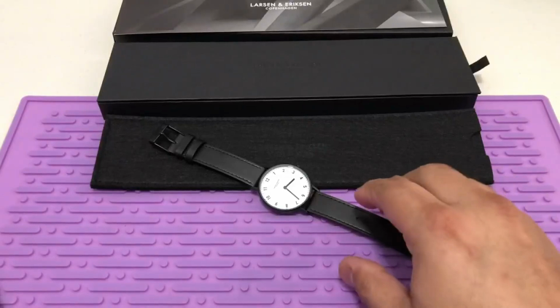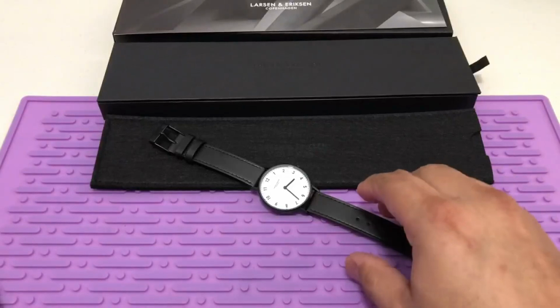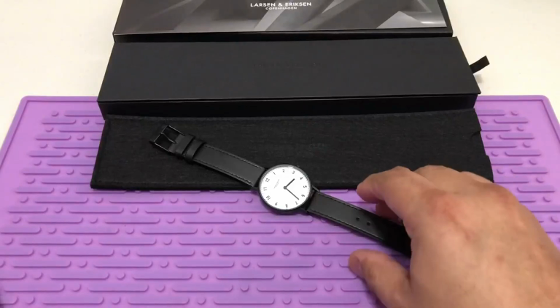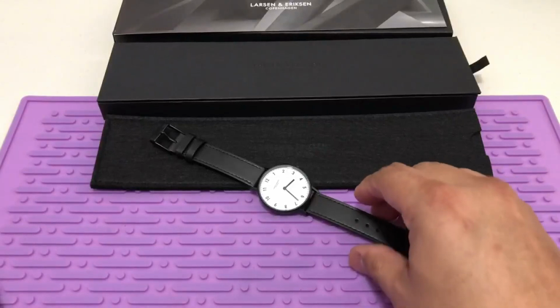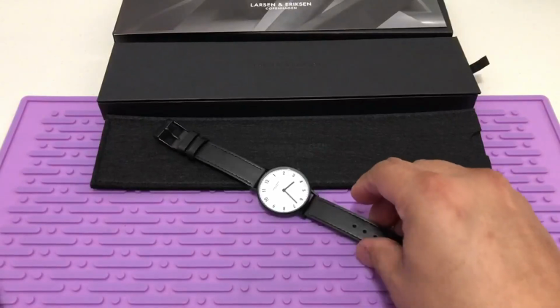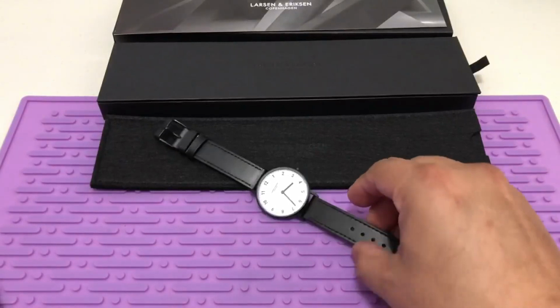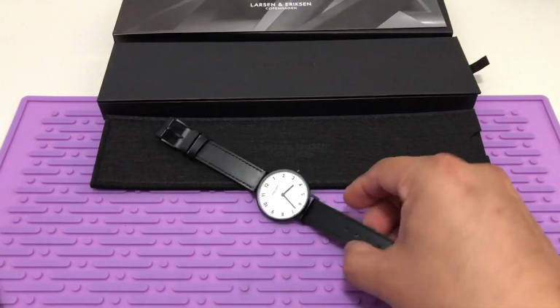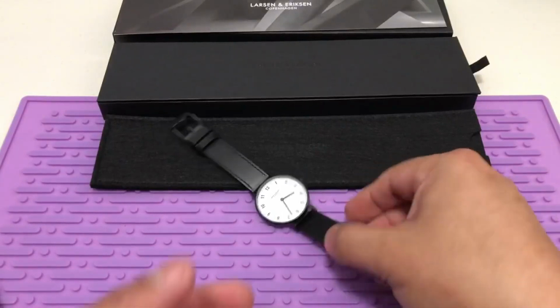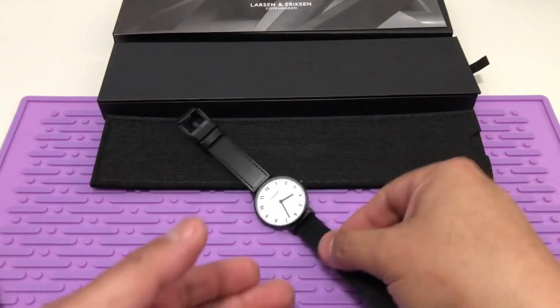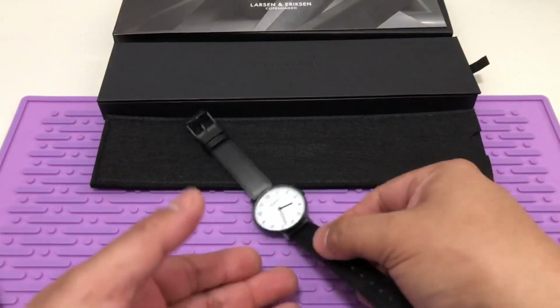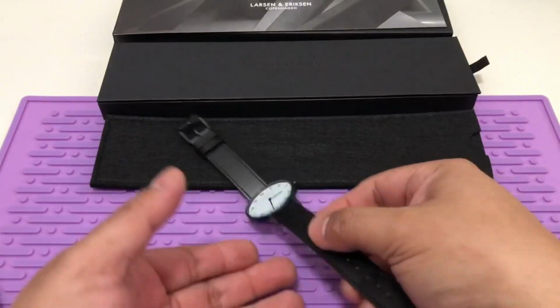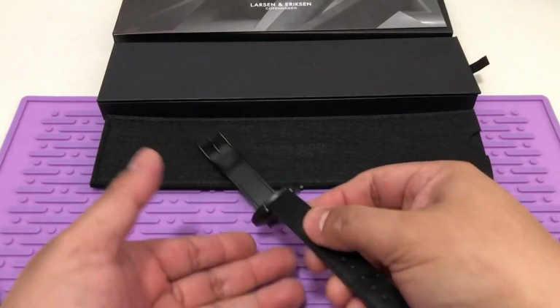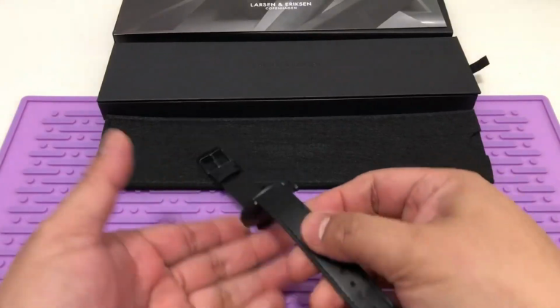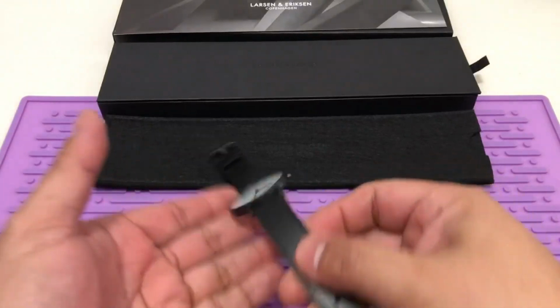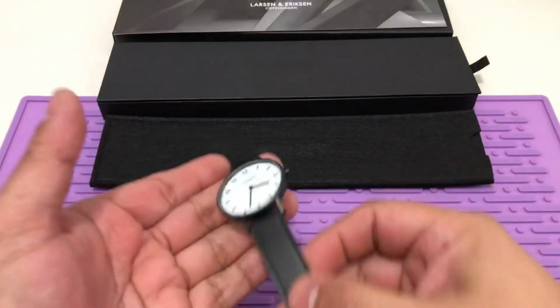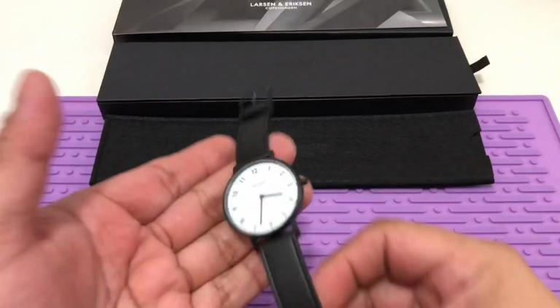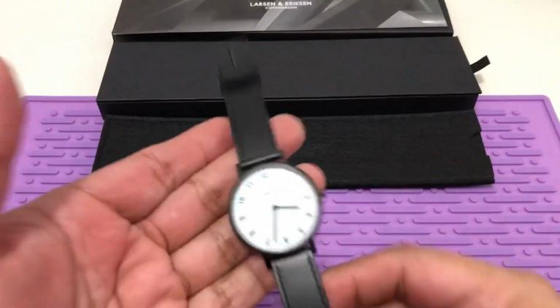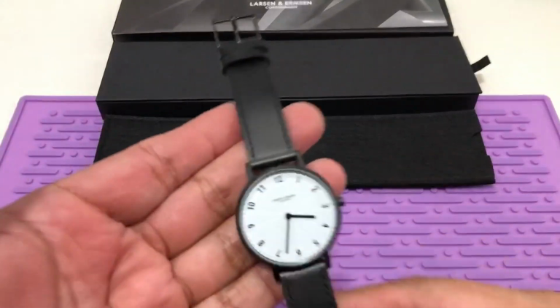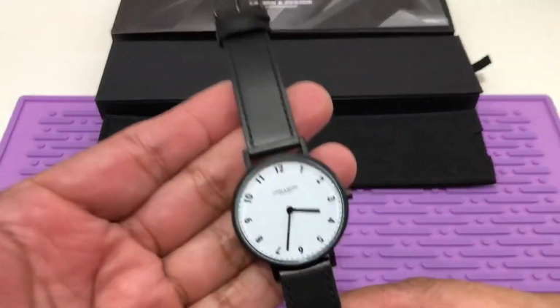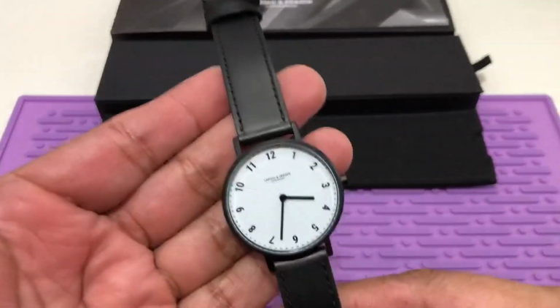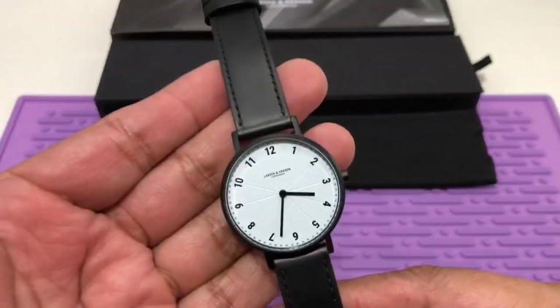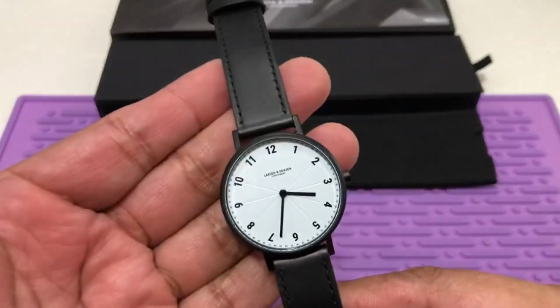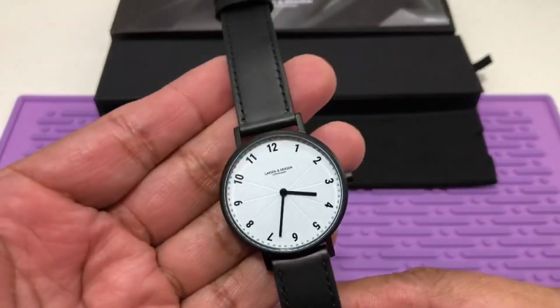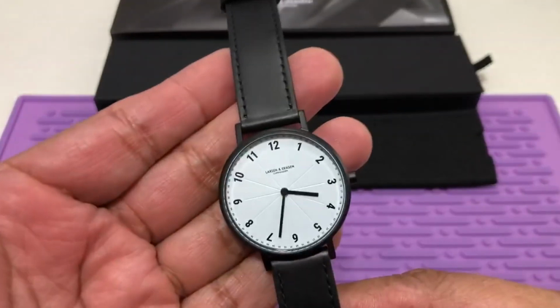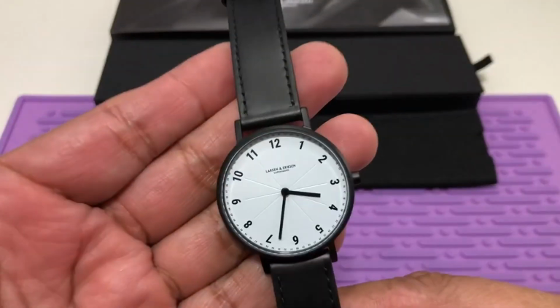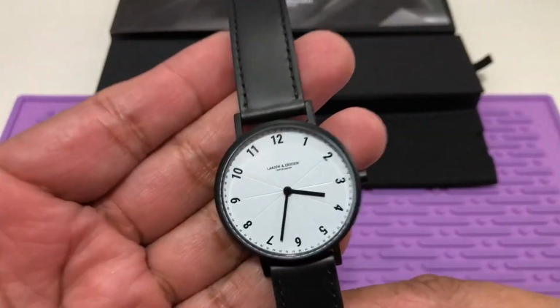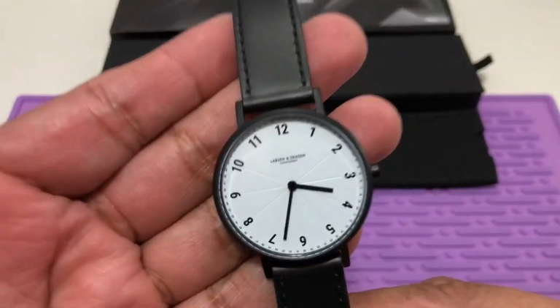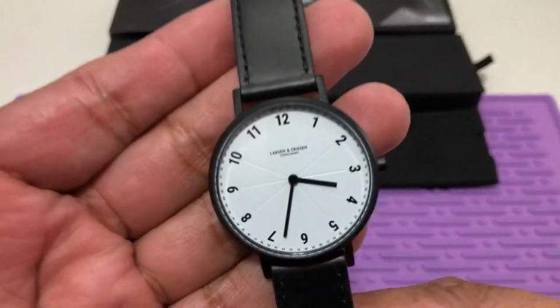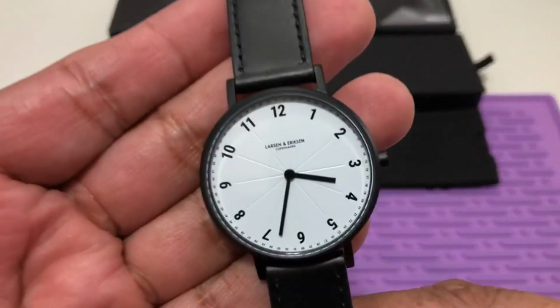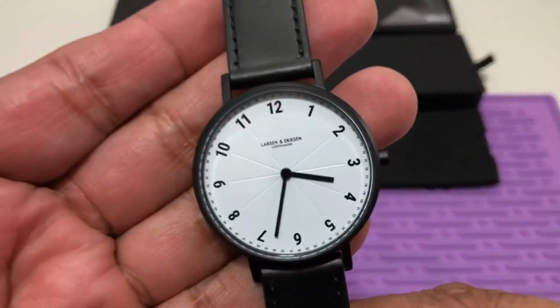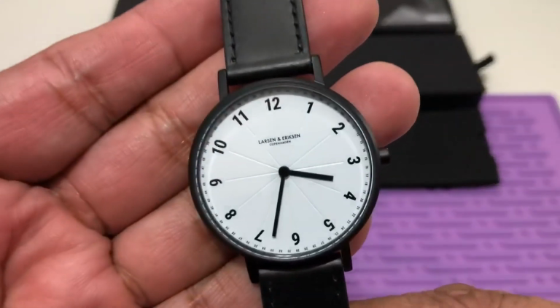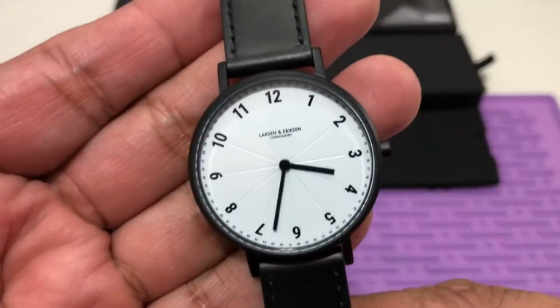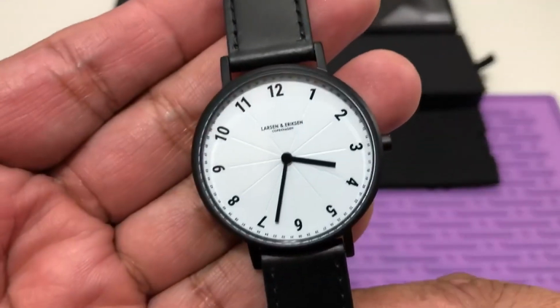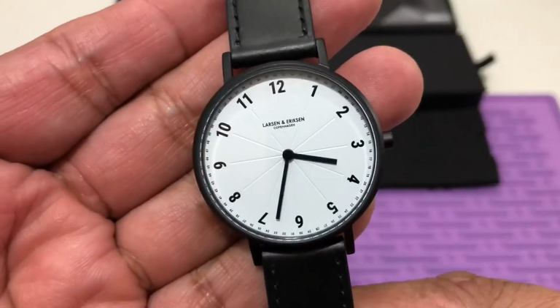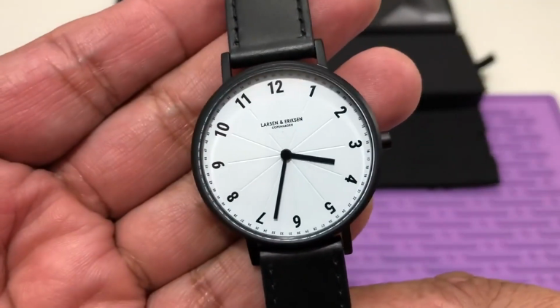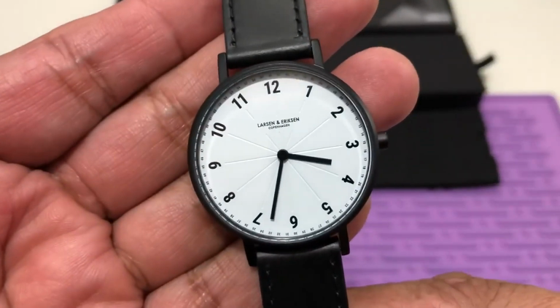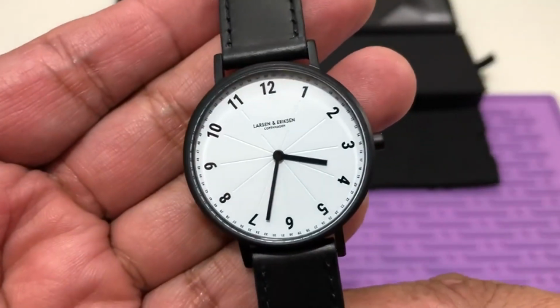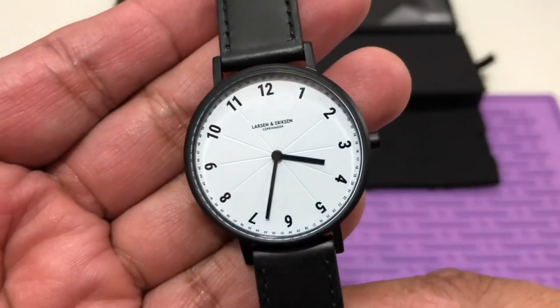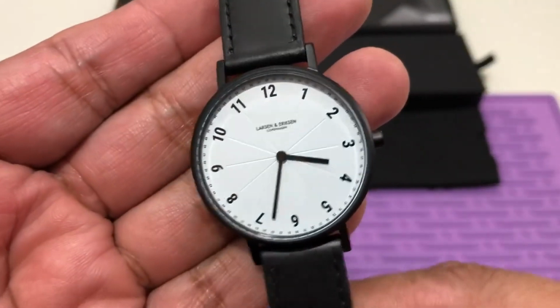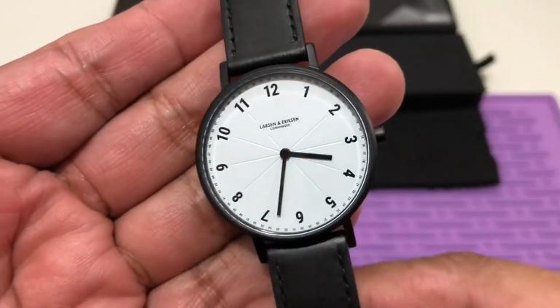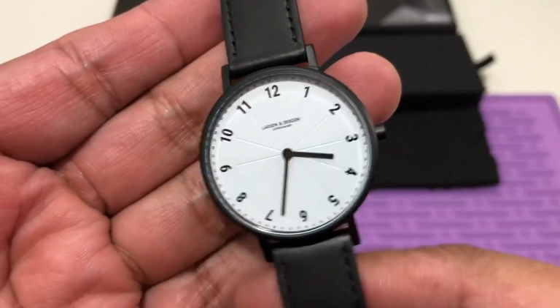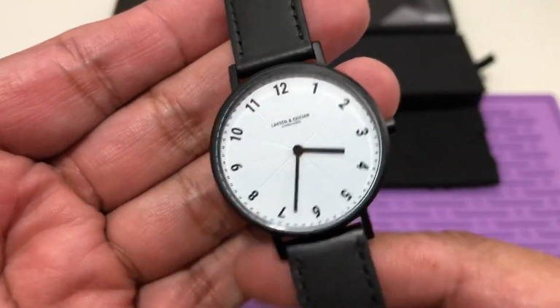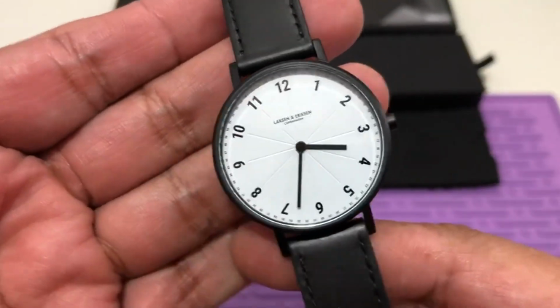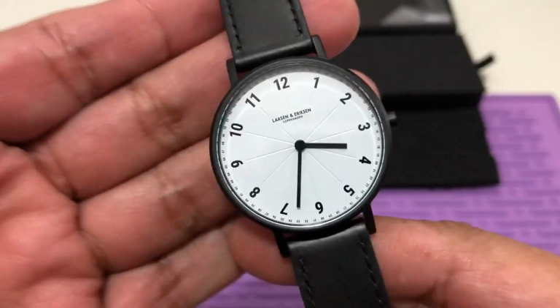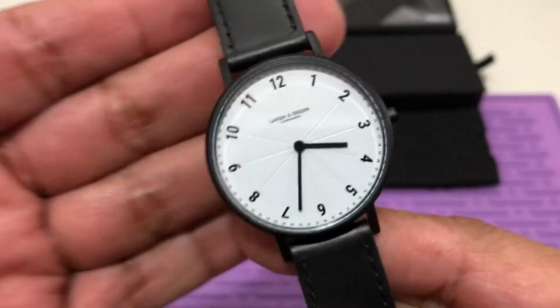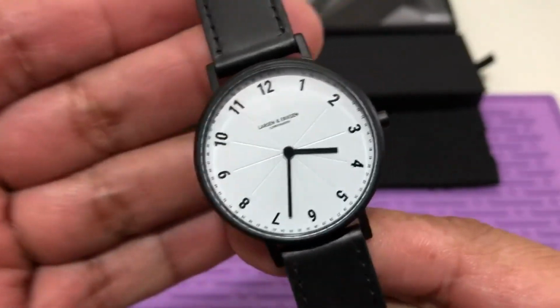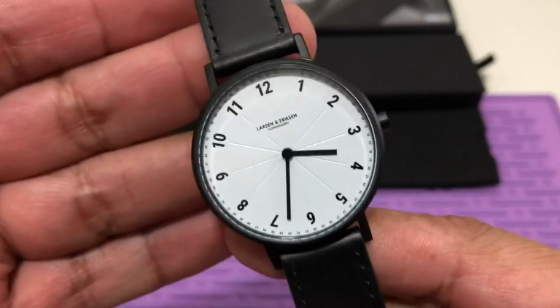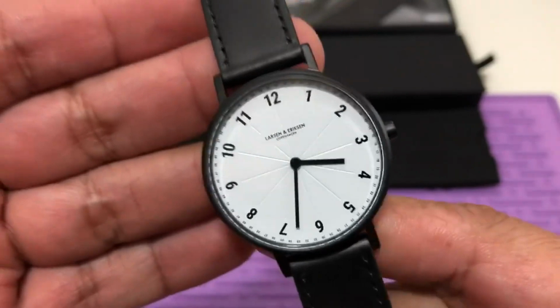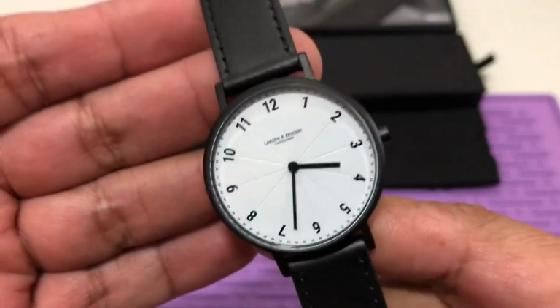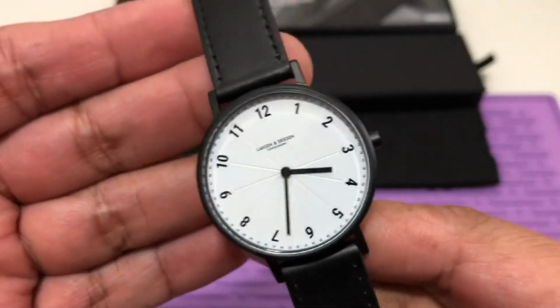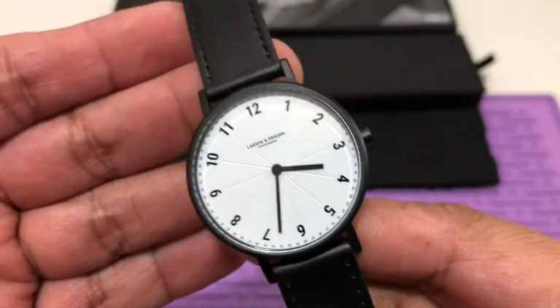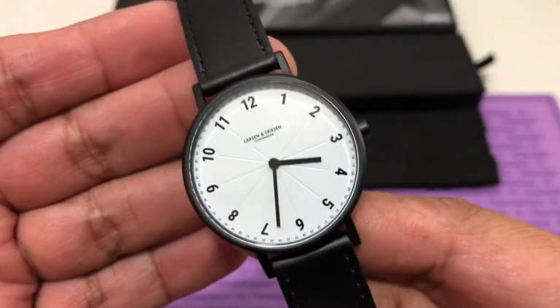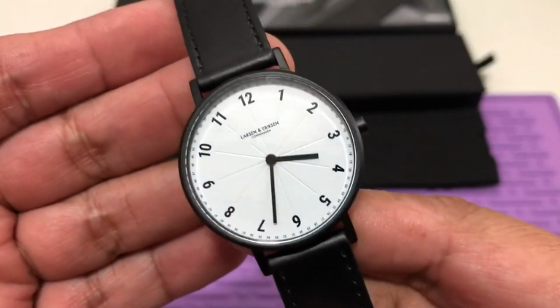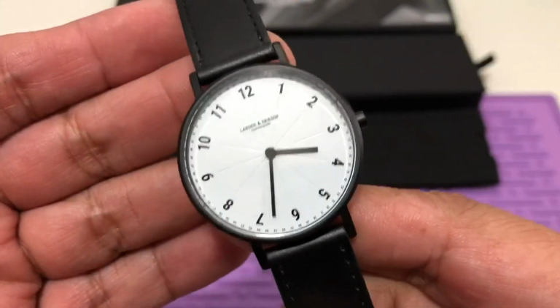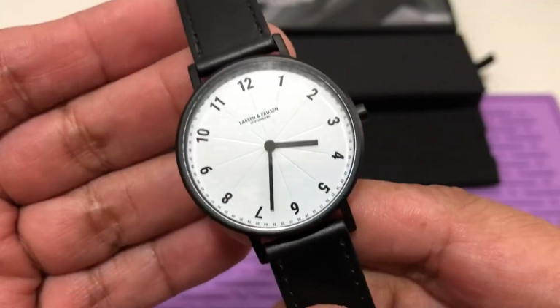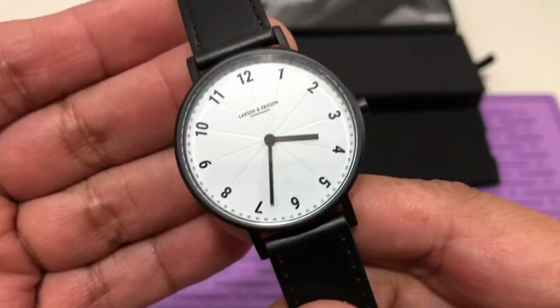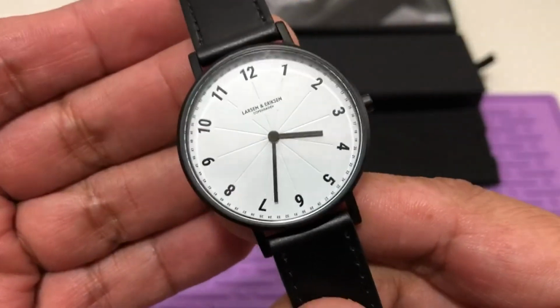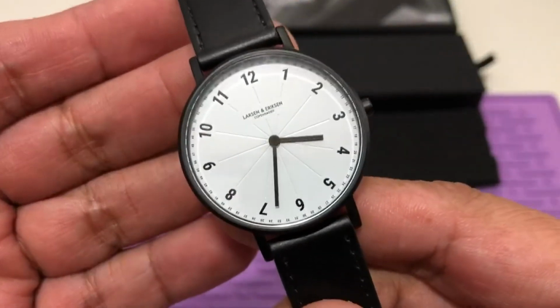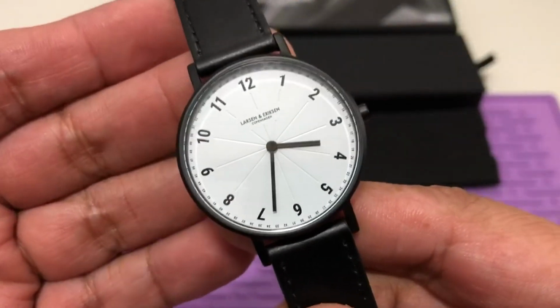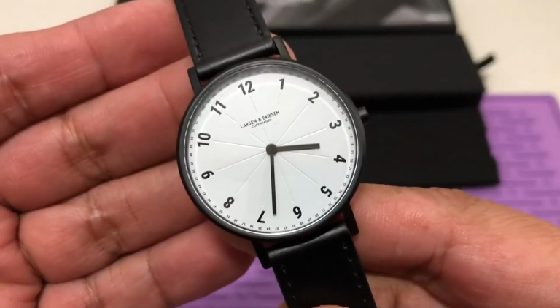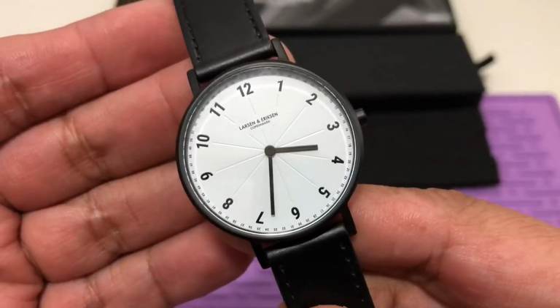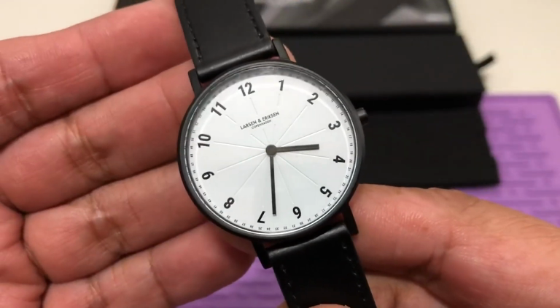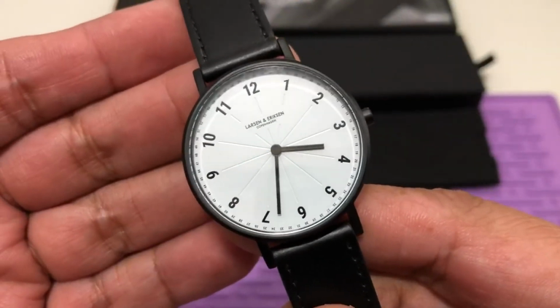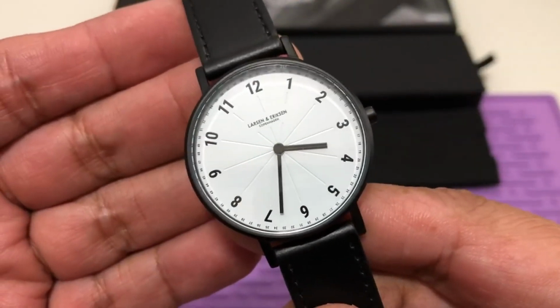Hello everyone, a quick video on this Larsen and Ericsson watch. This model is the Scala.